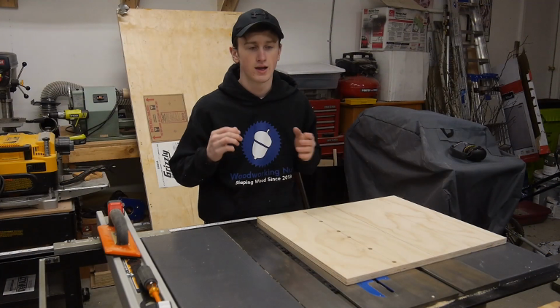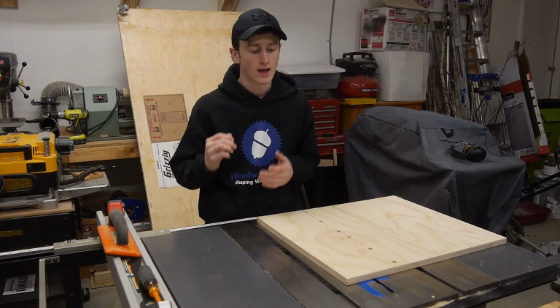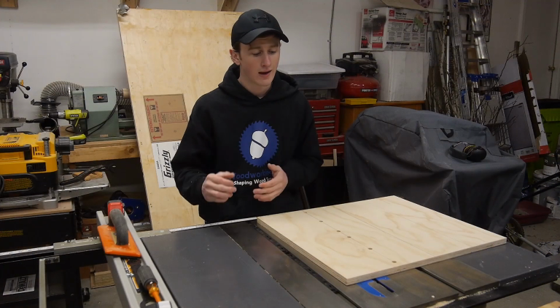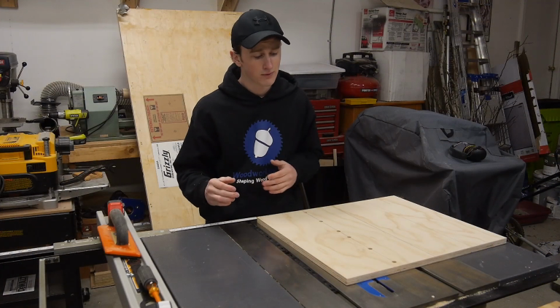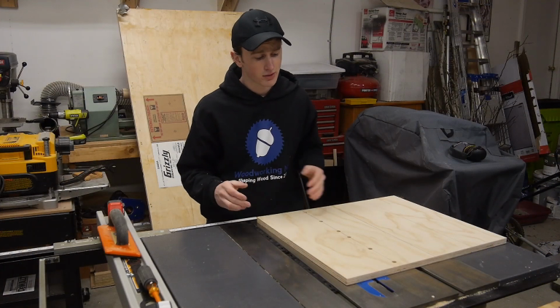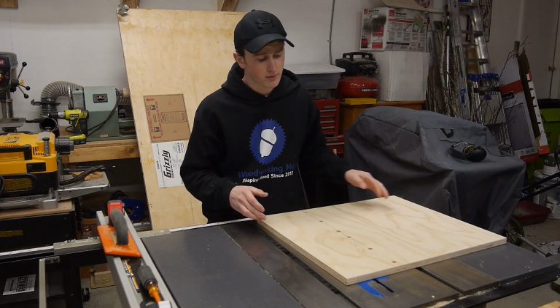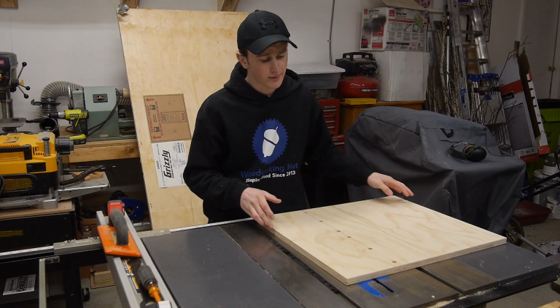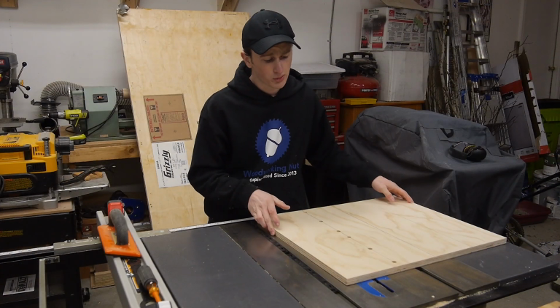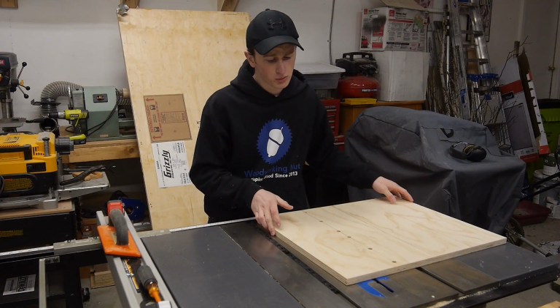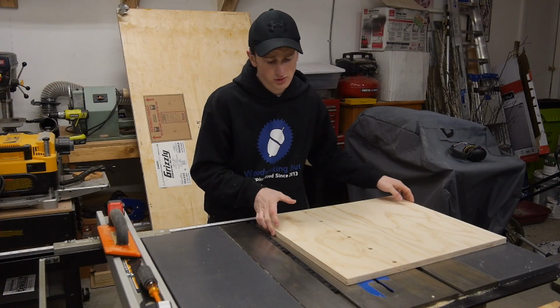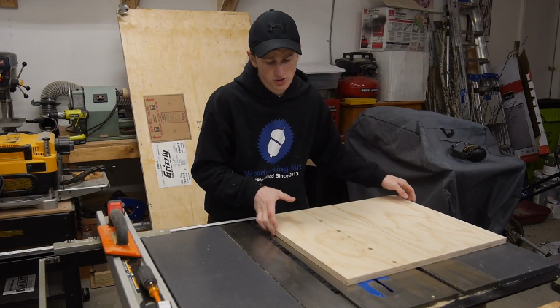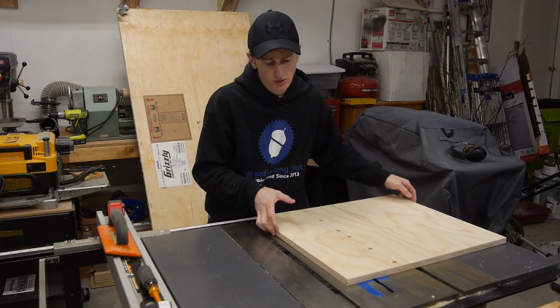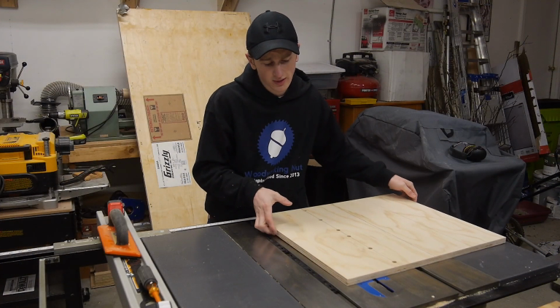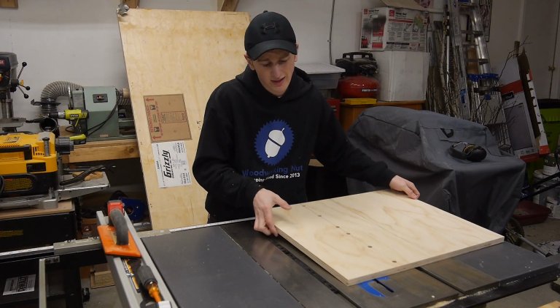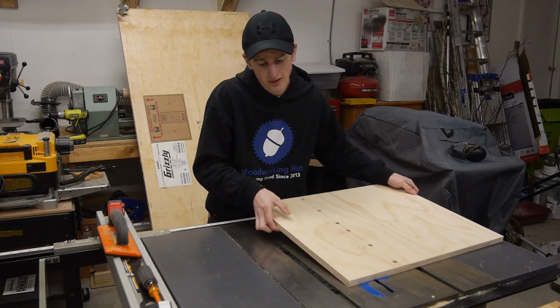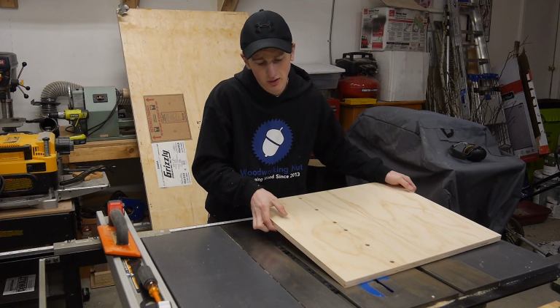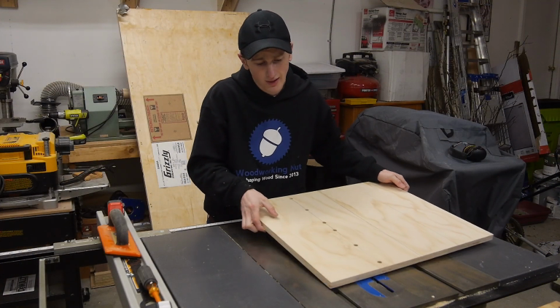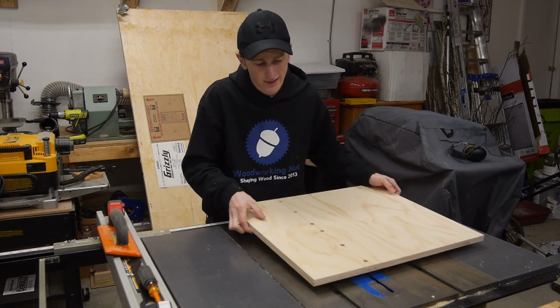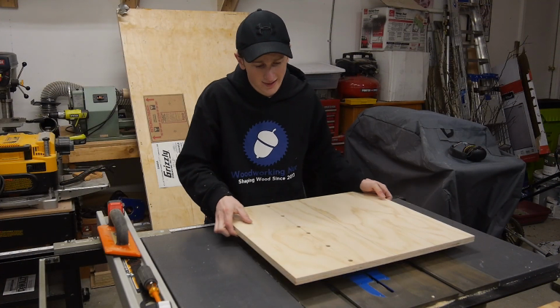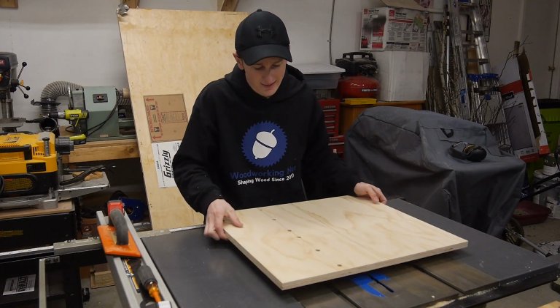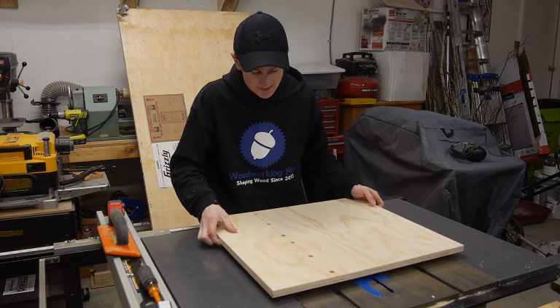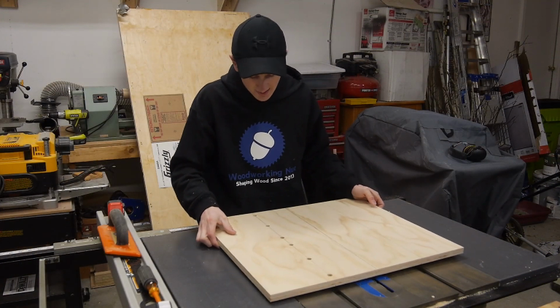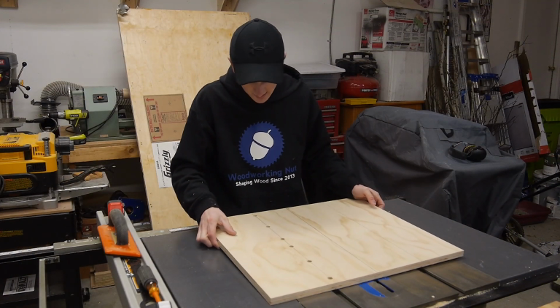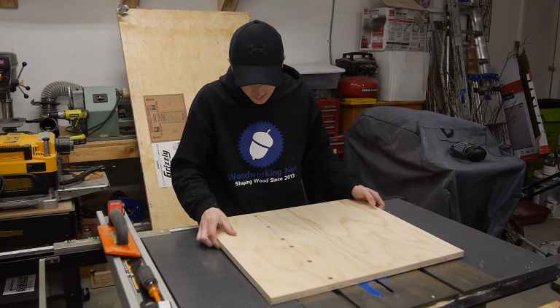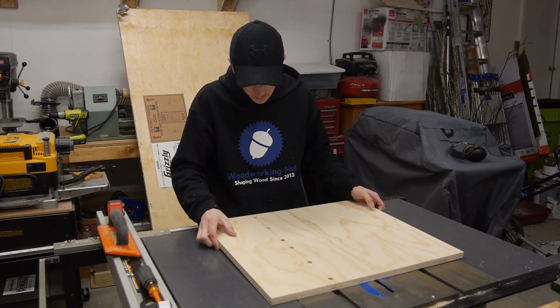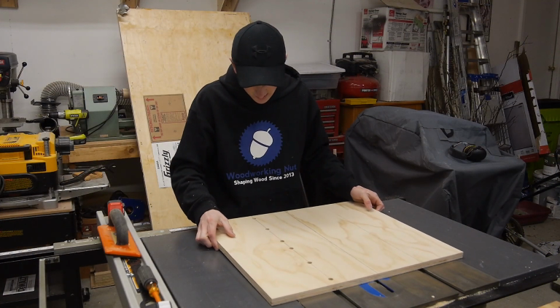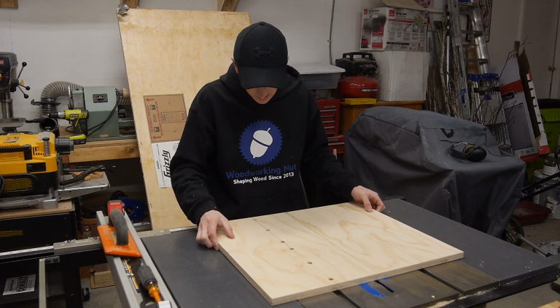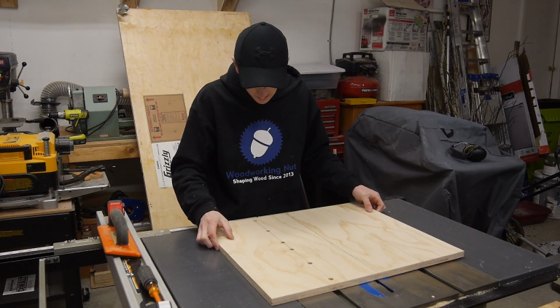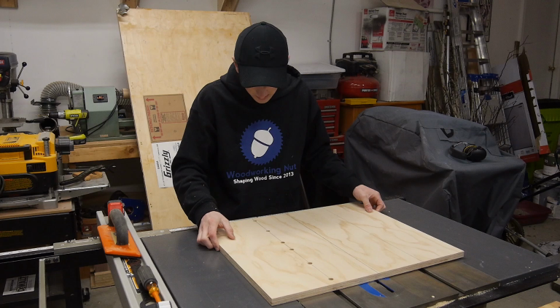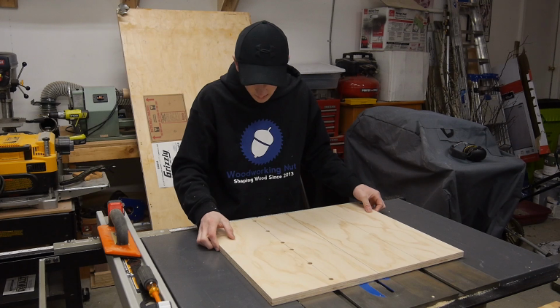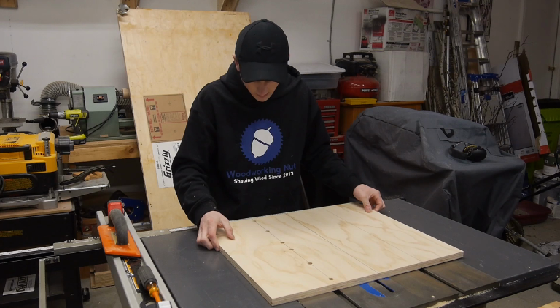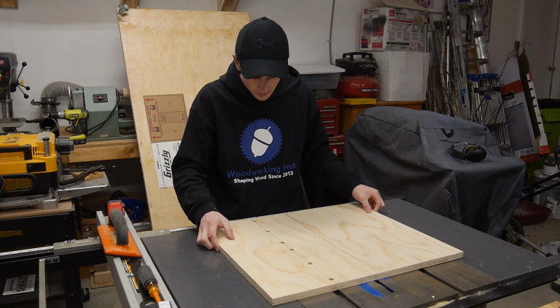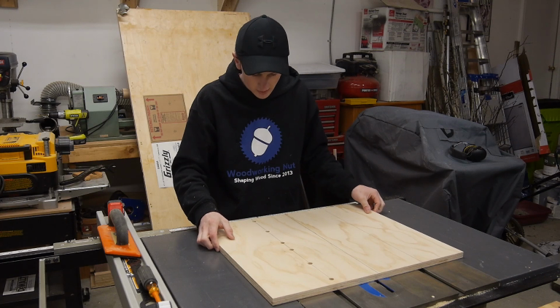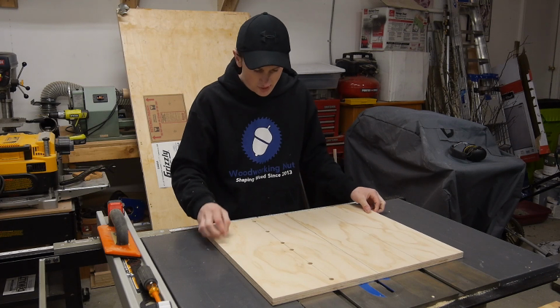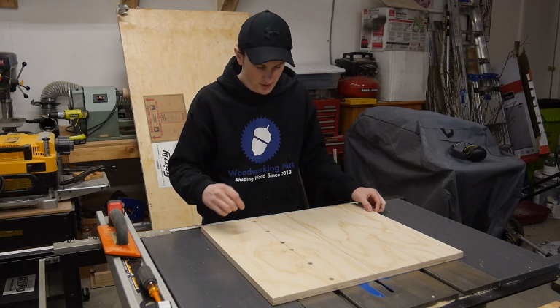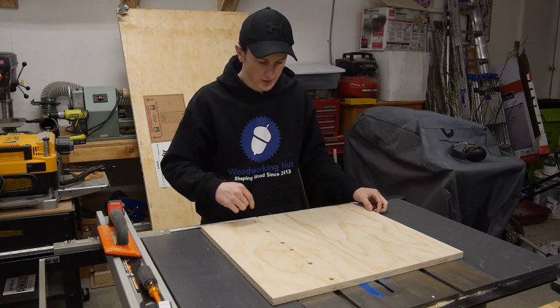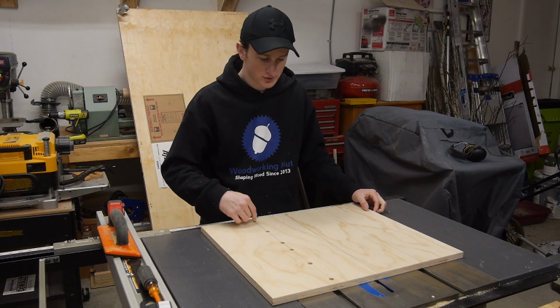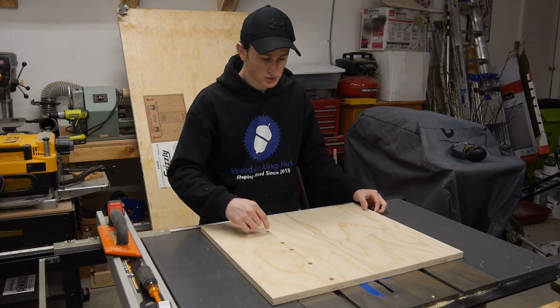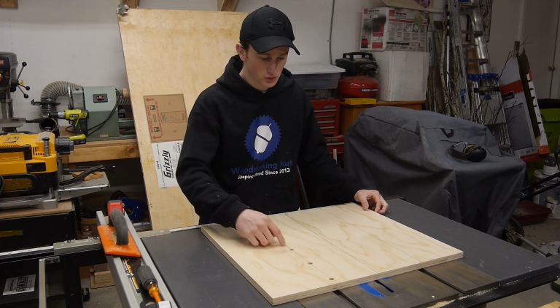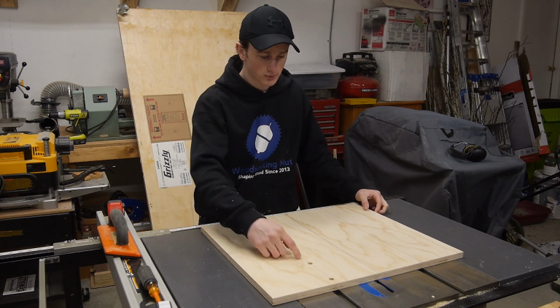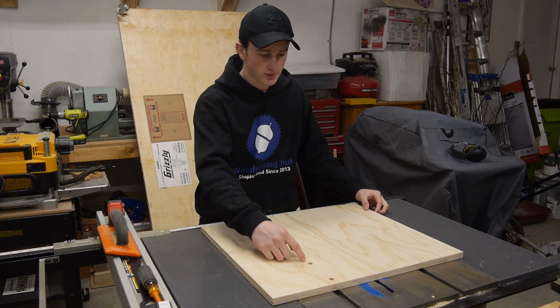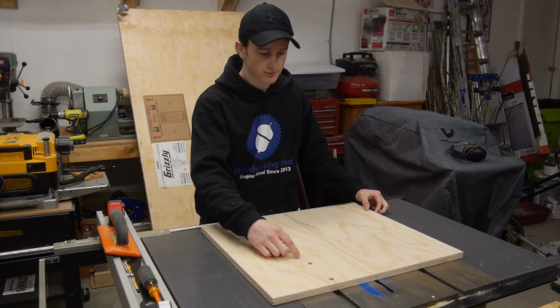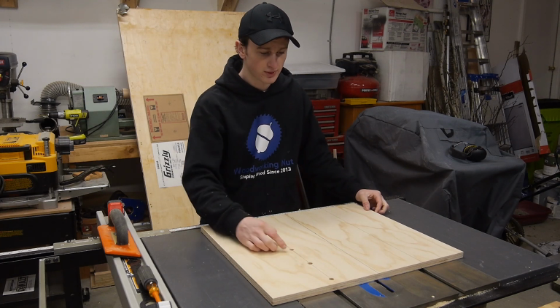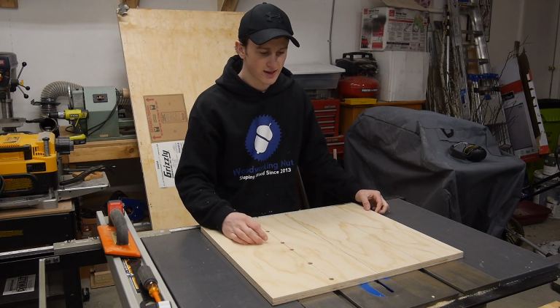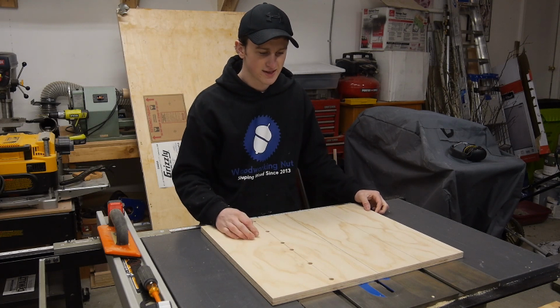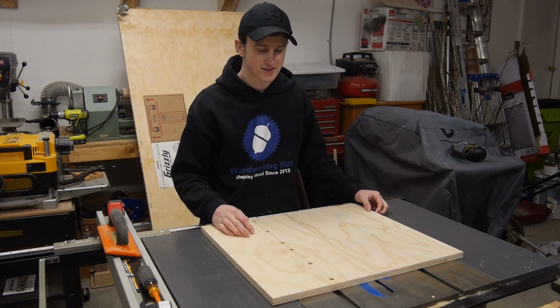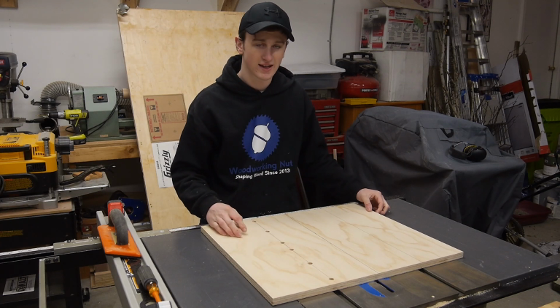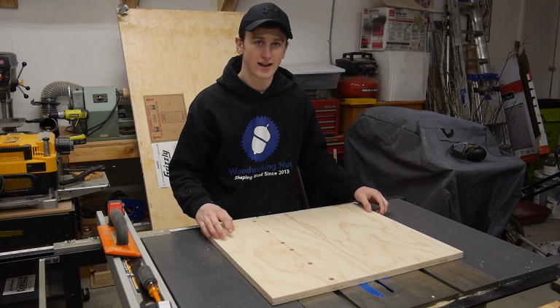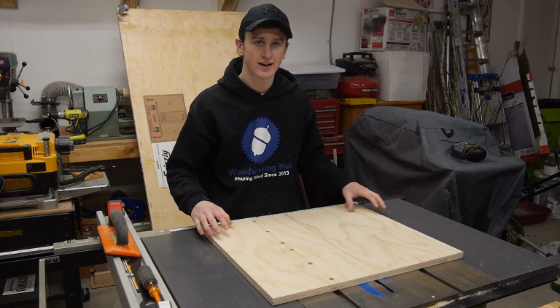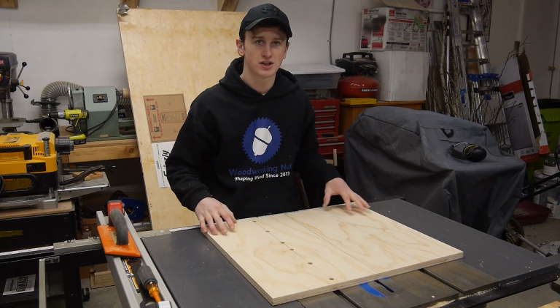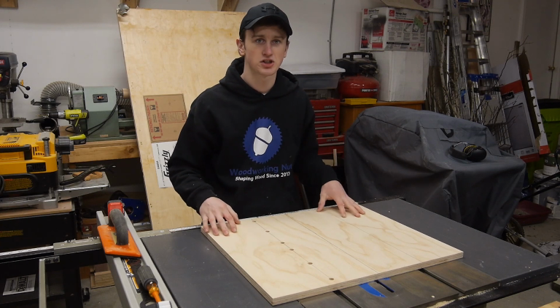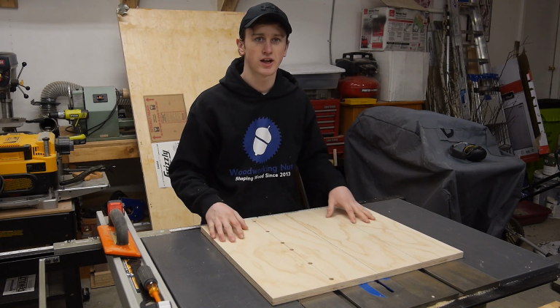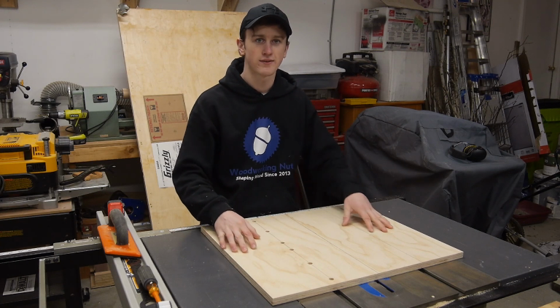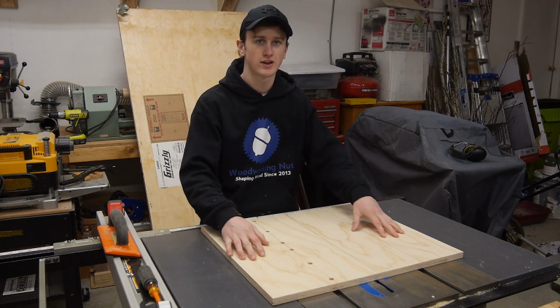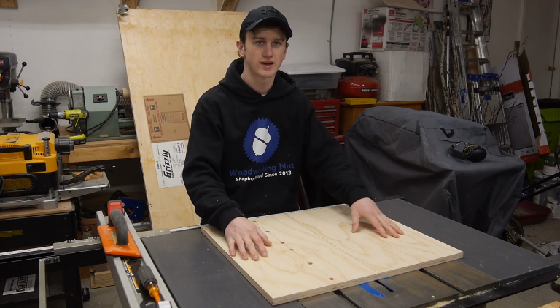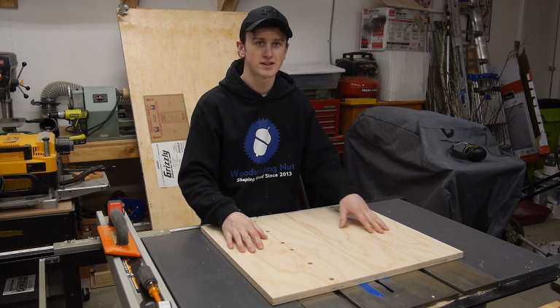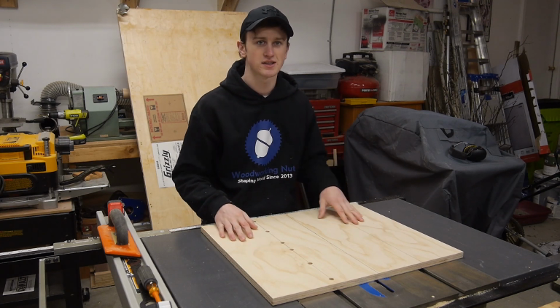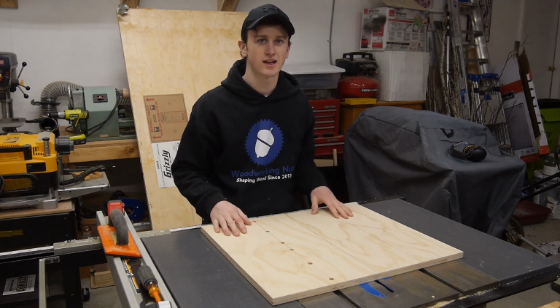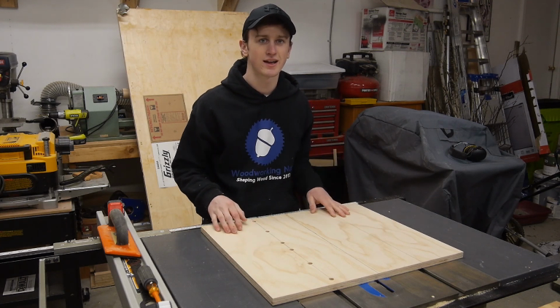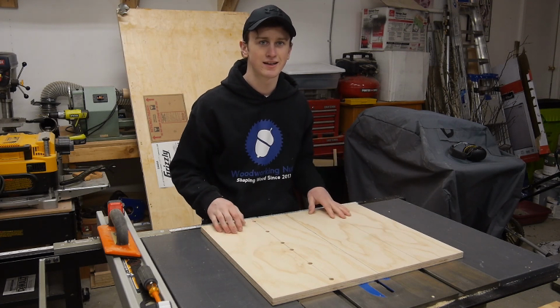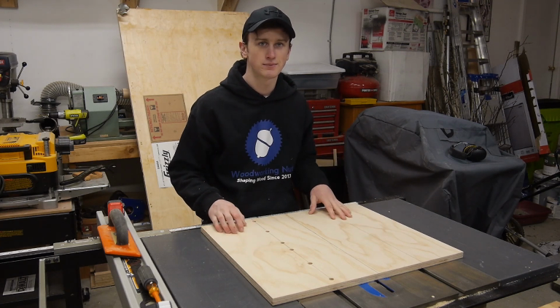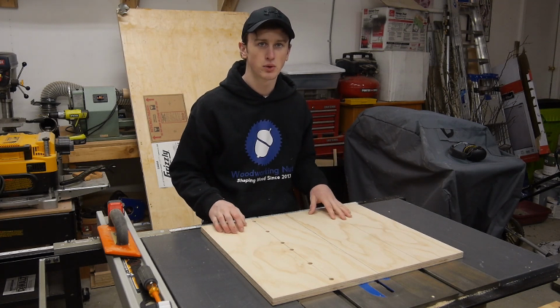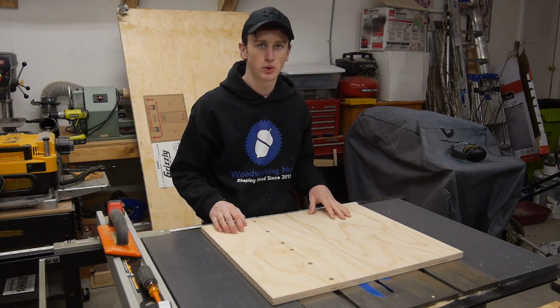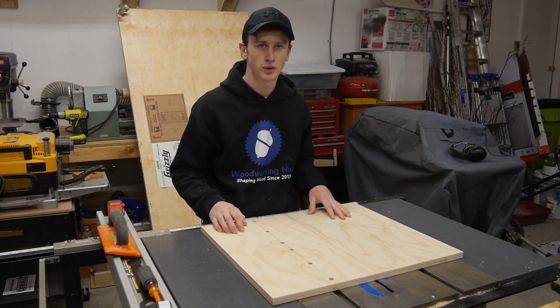With all my holes drilled, I can go ahead and set this on top of the runners, screw them in place, and I should have a nice sliding board.